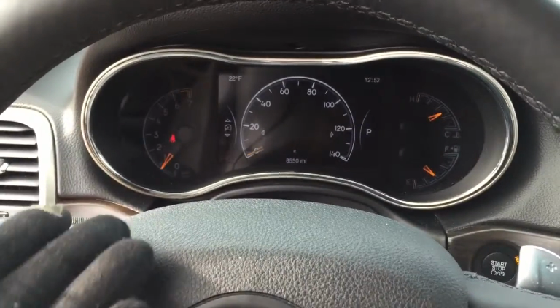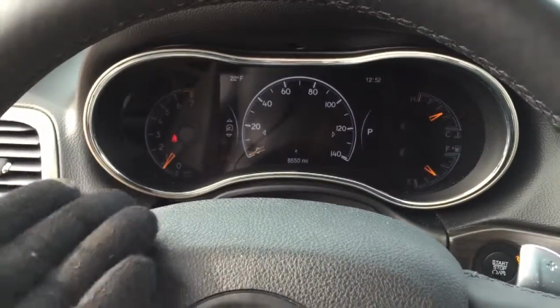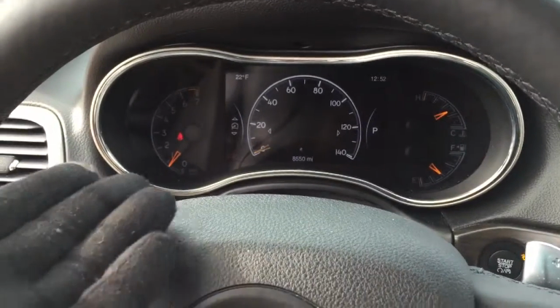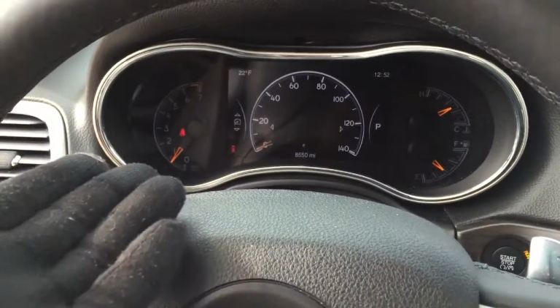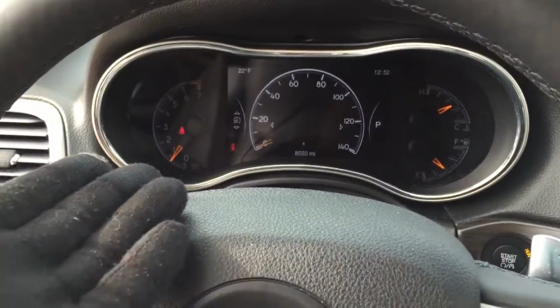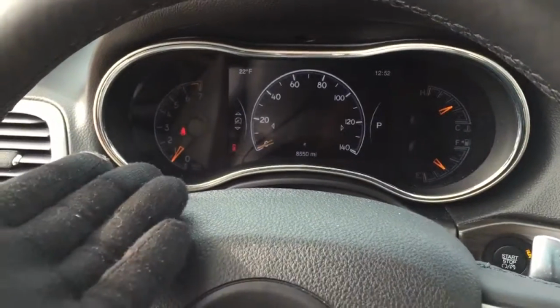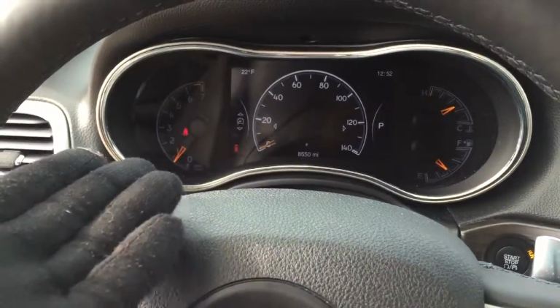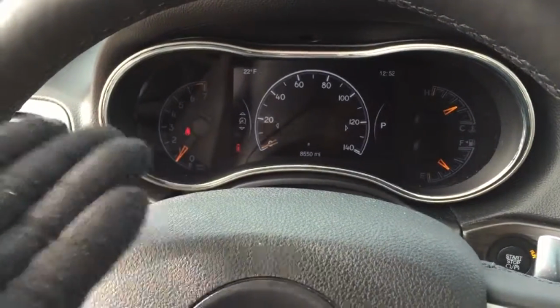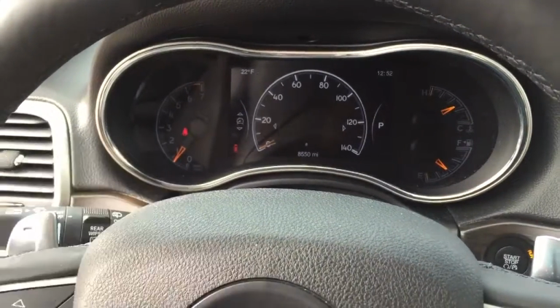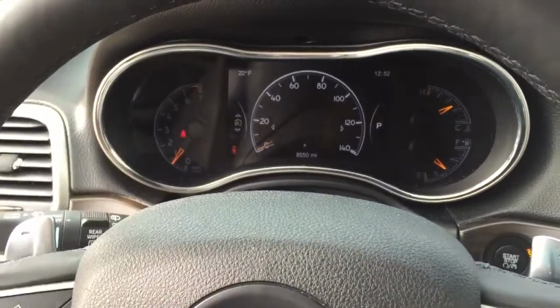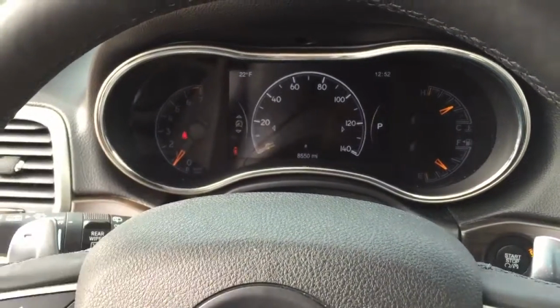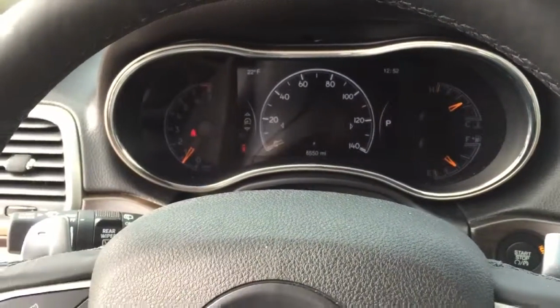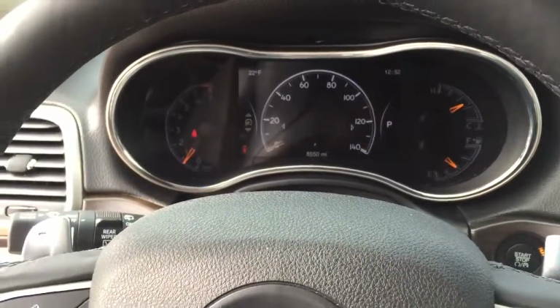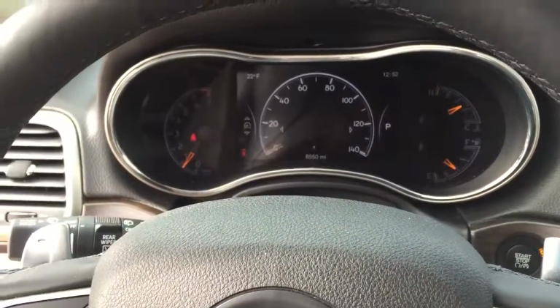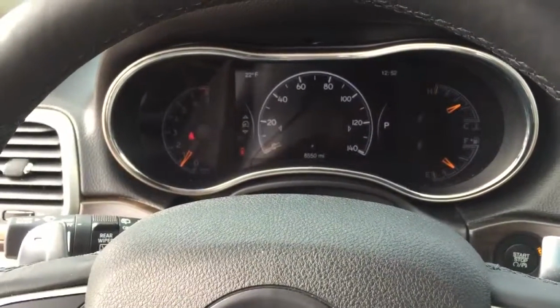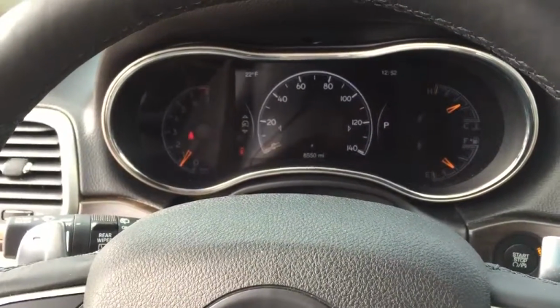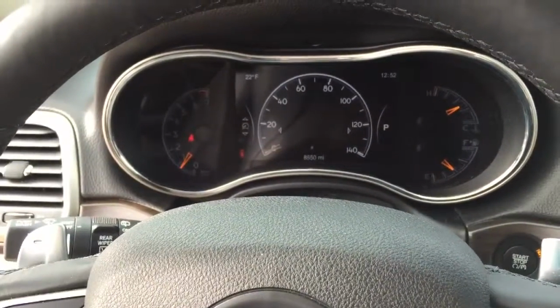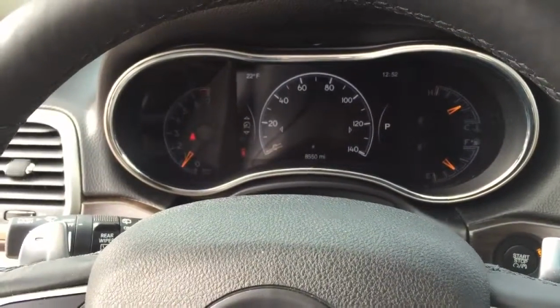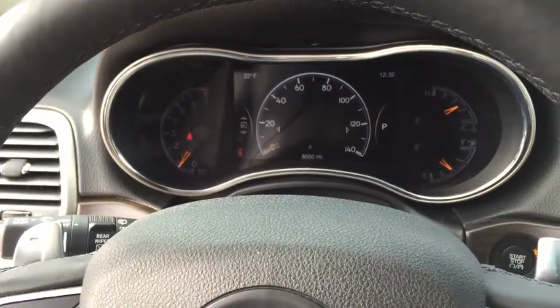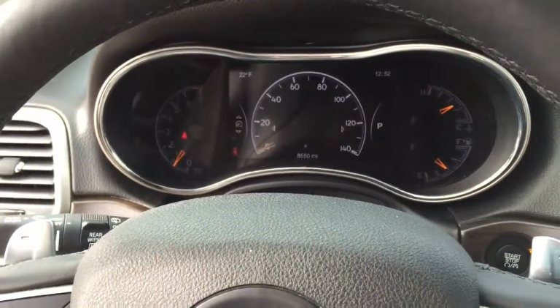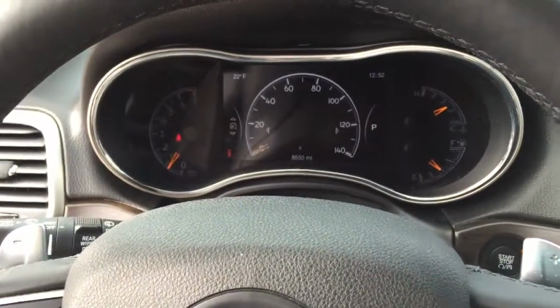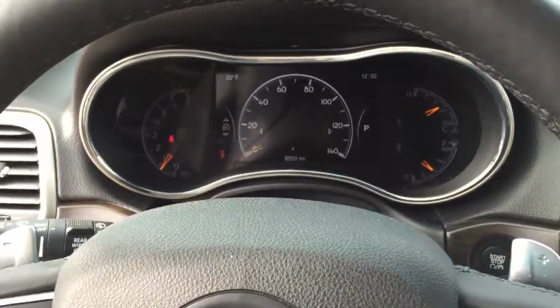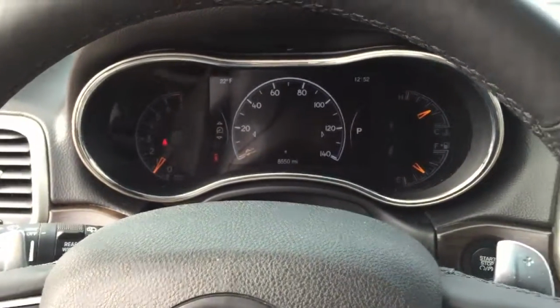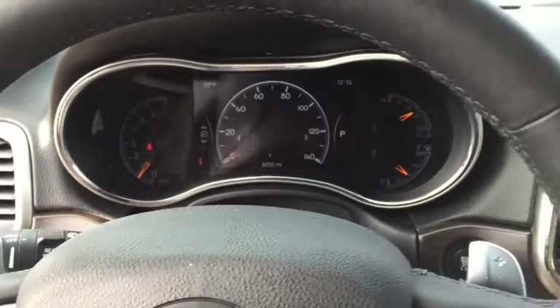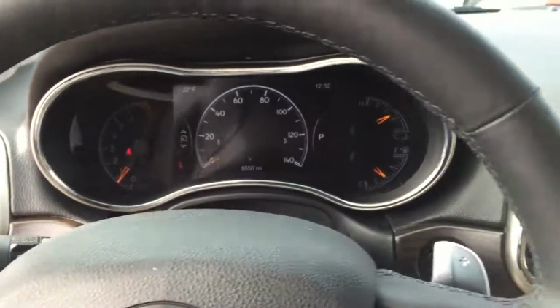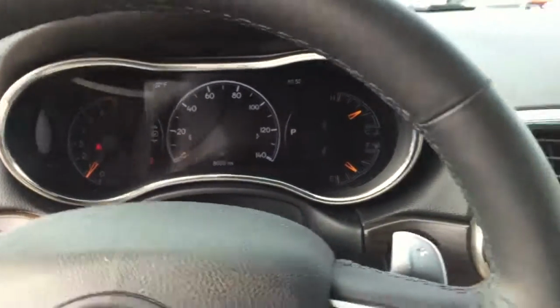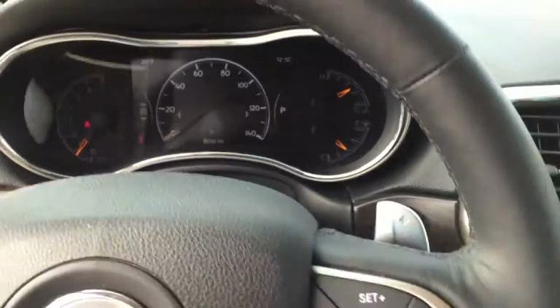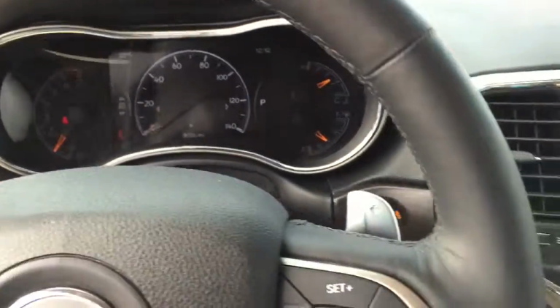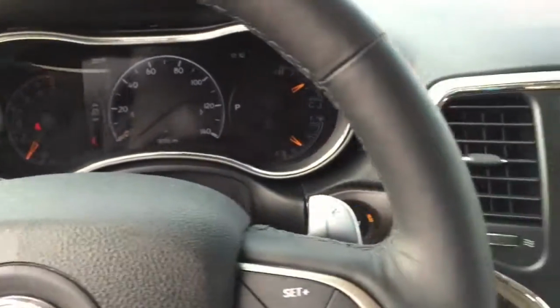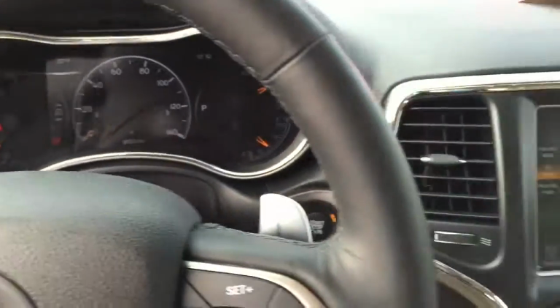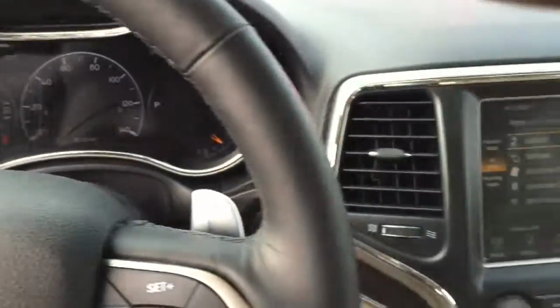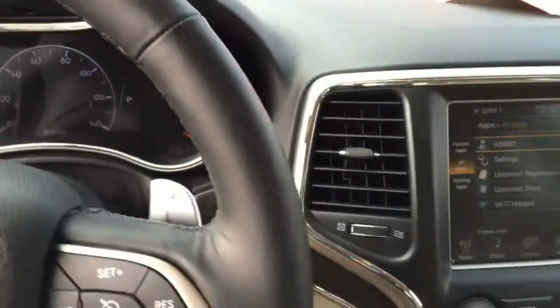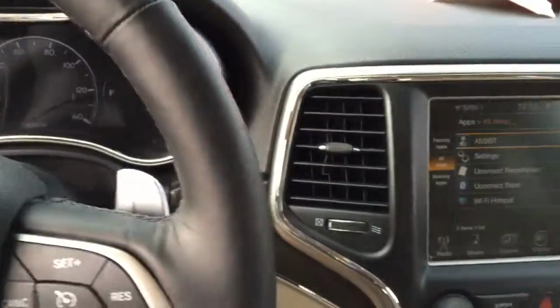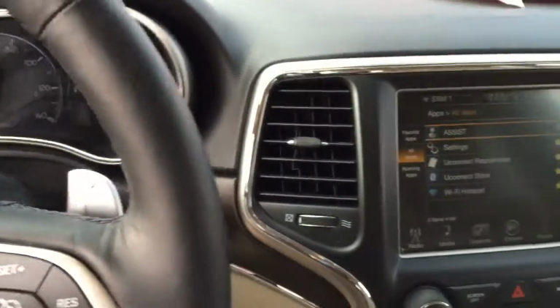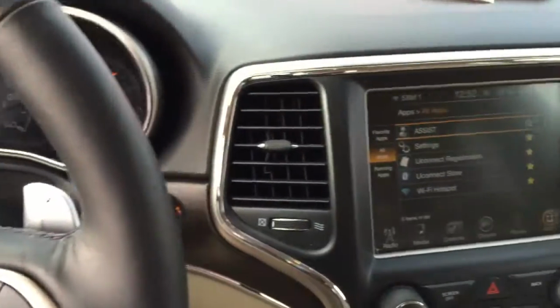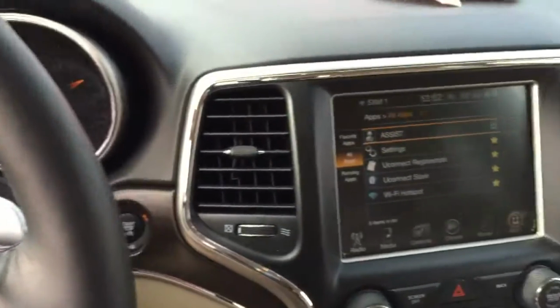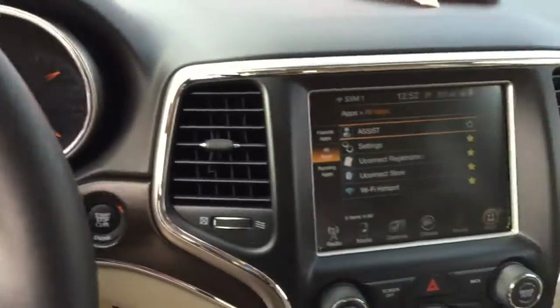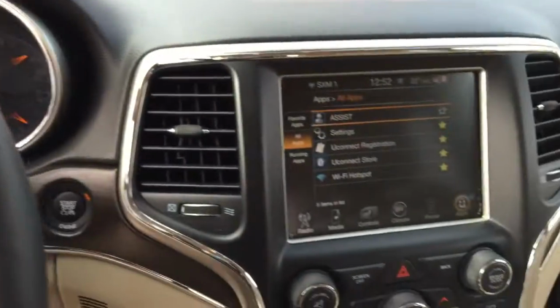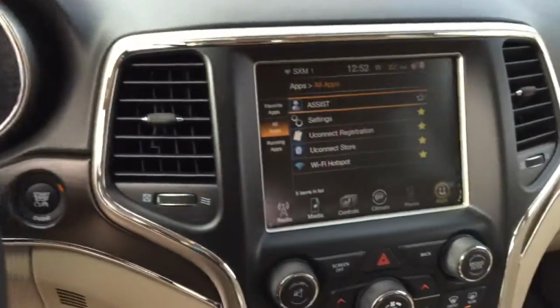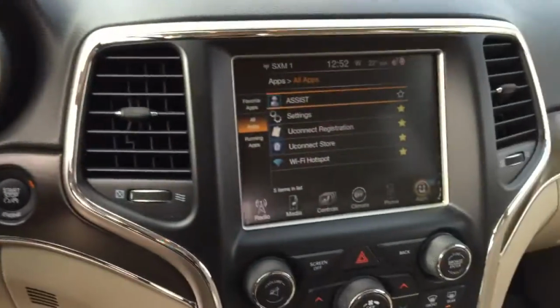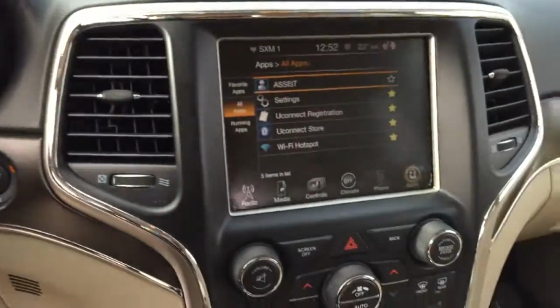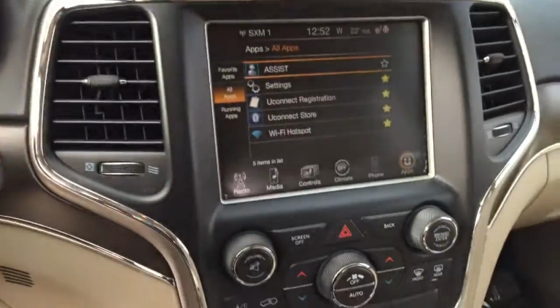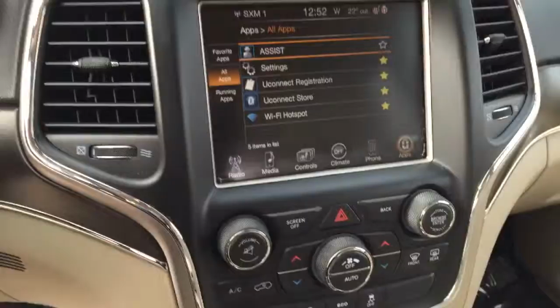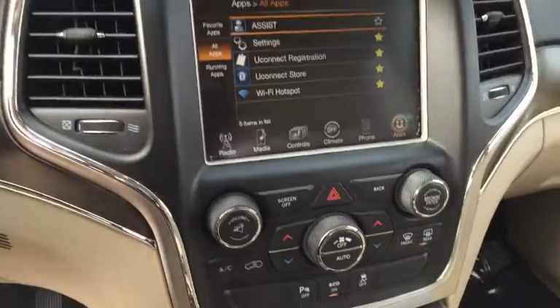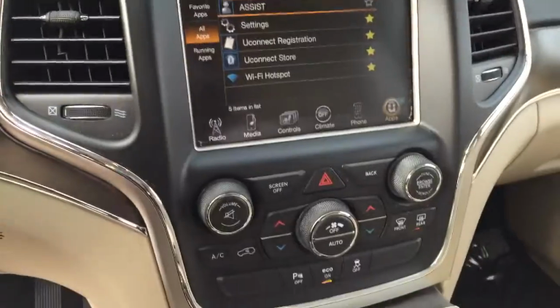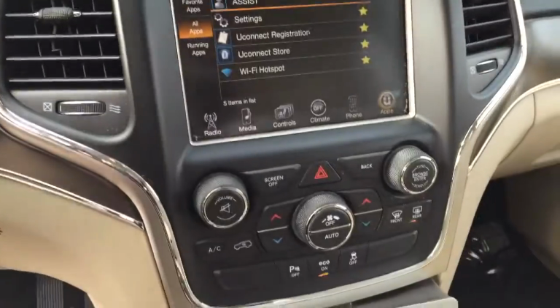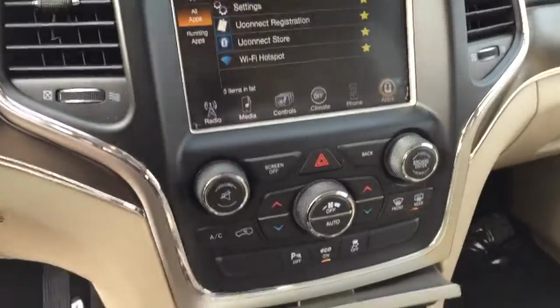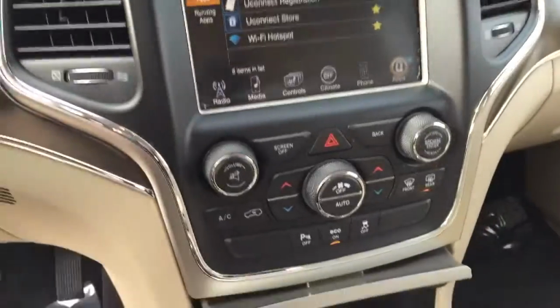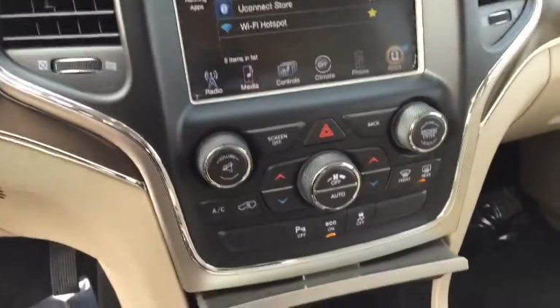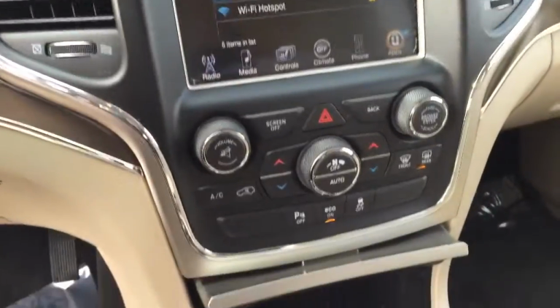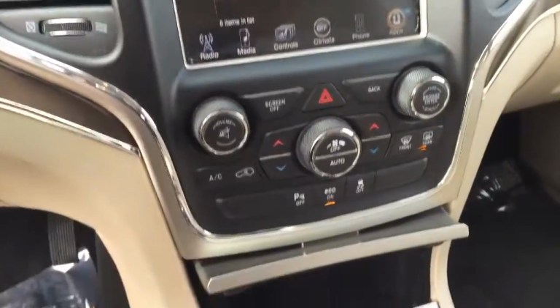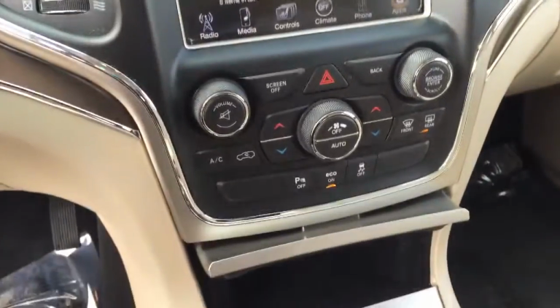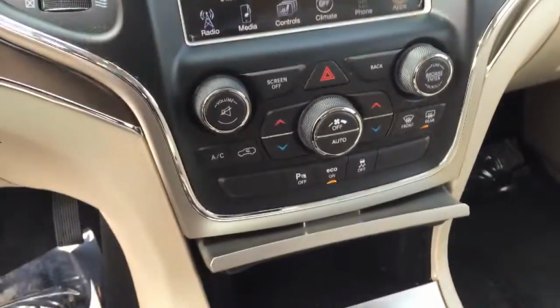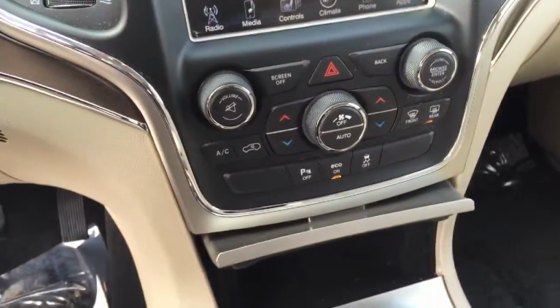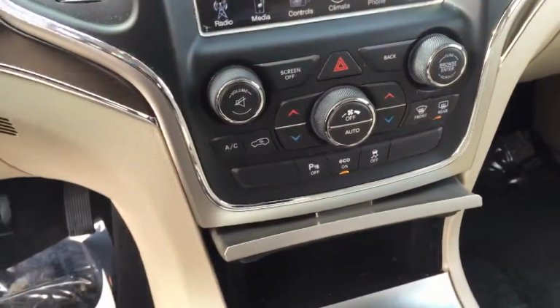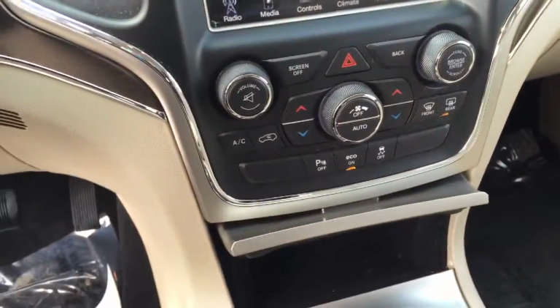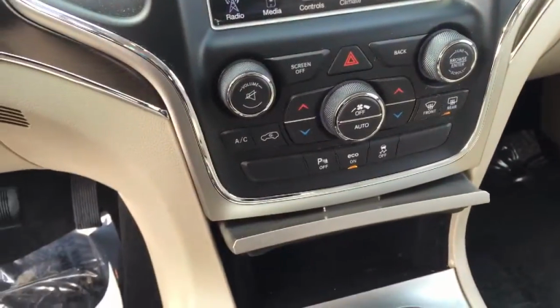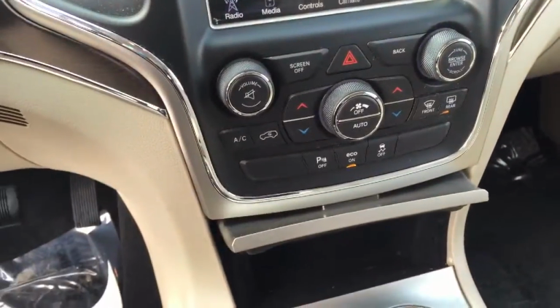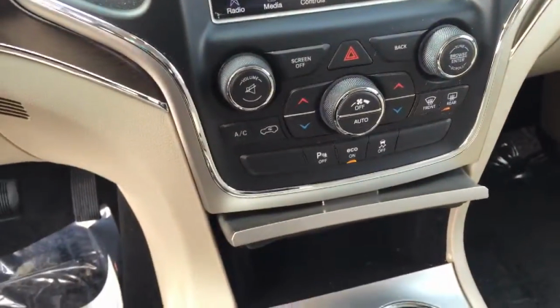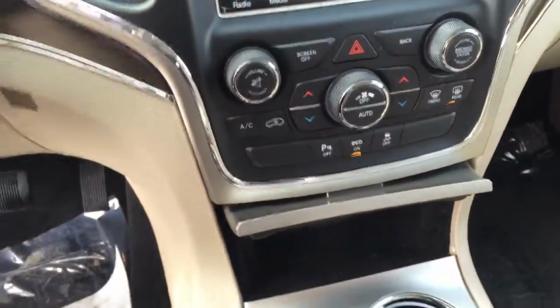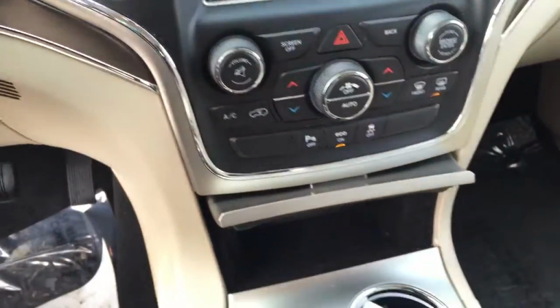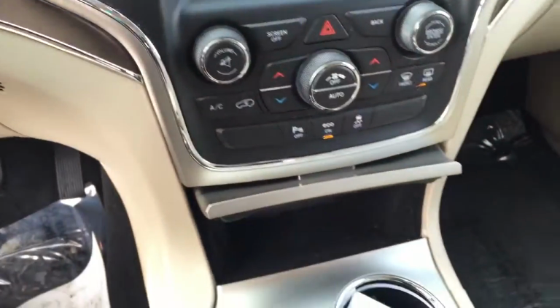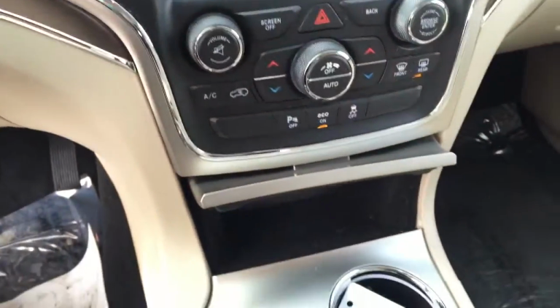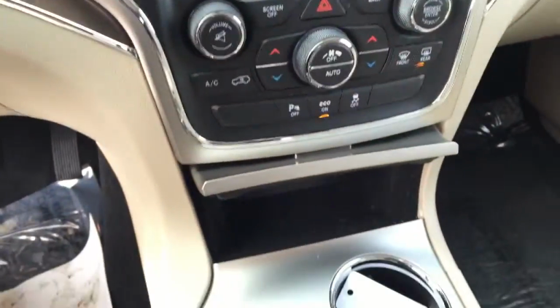And it only has about 8,550 miles — that's awesome. So it's definitely a steal. You're going to save some money and yet it has practically no miles on it.